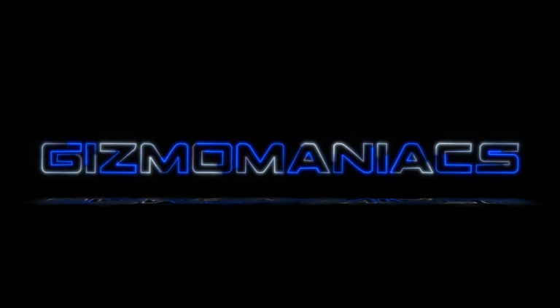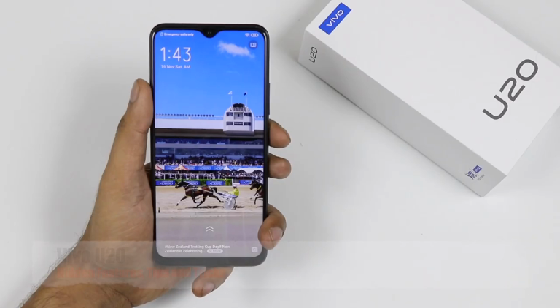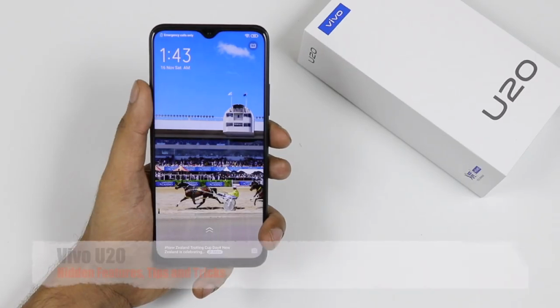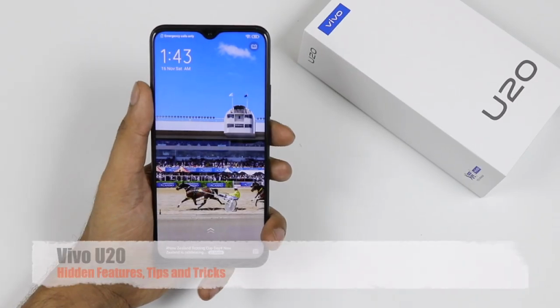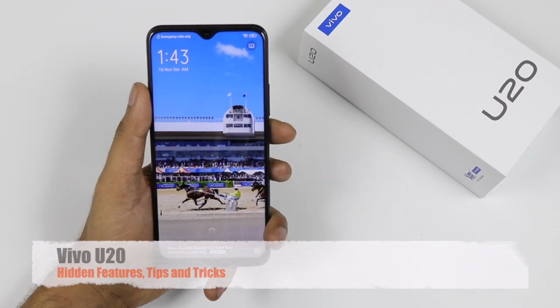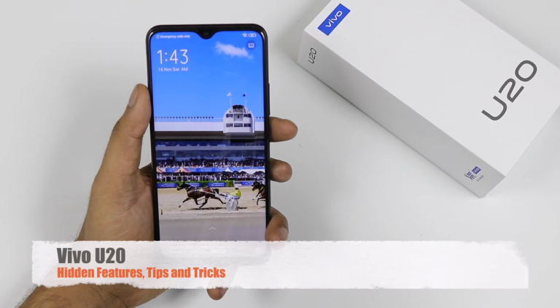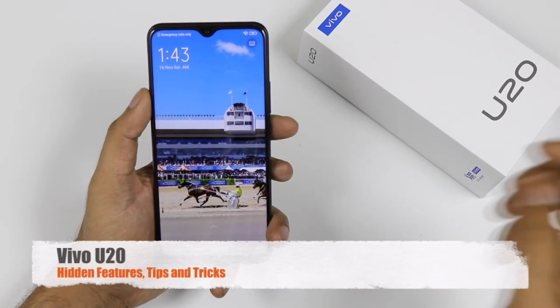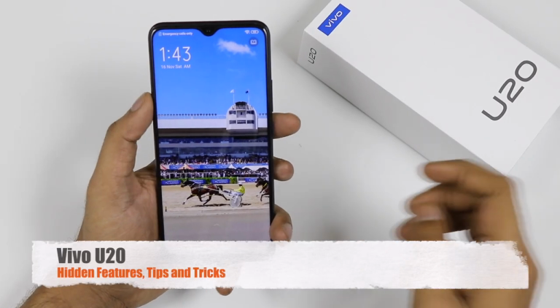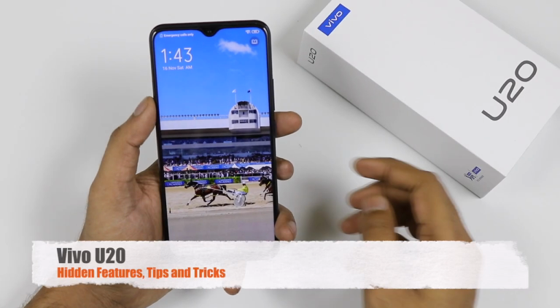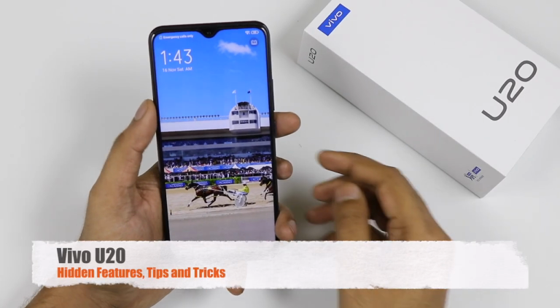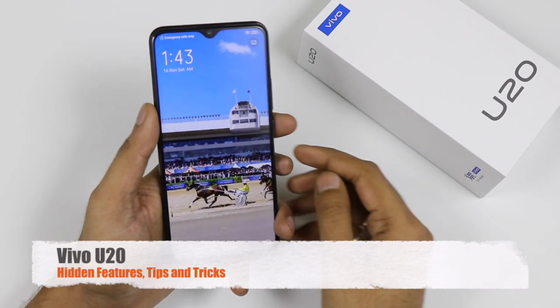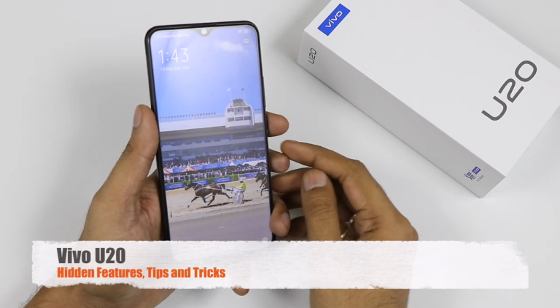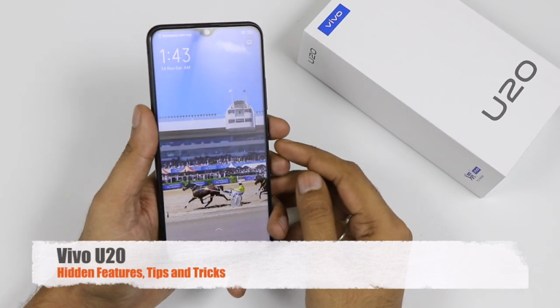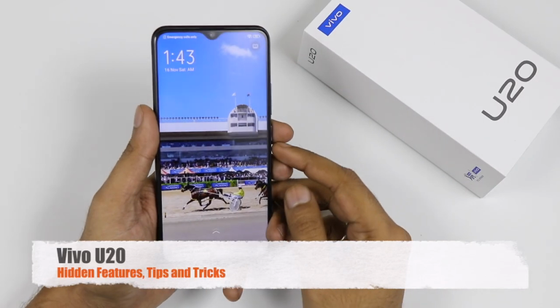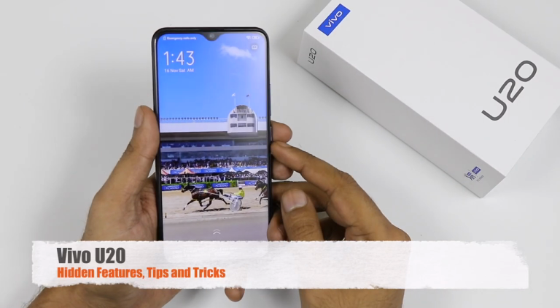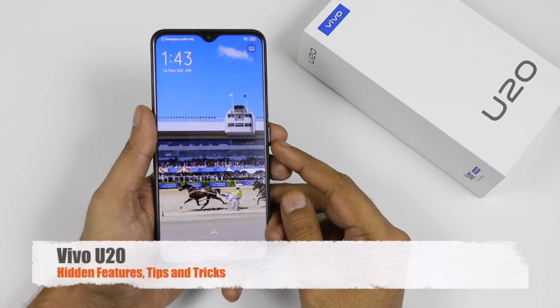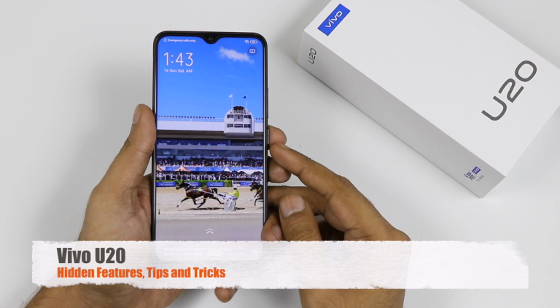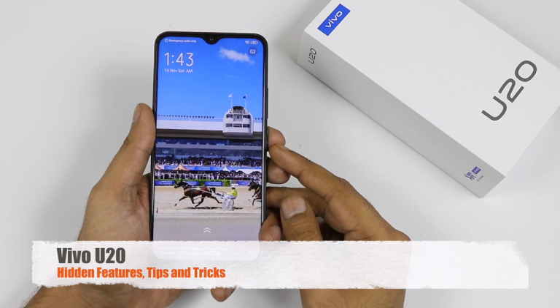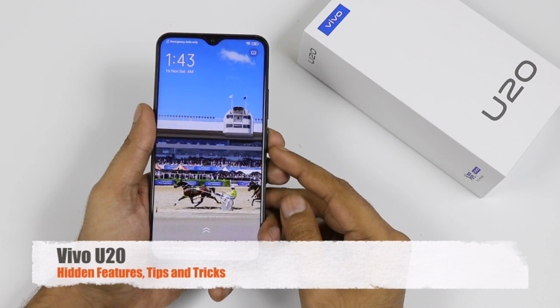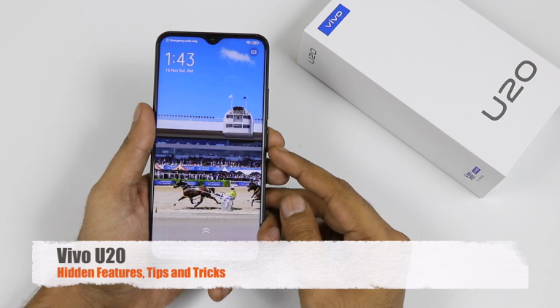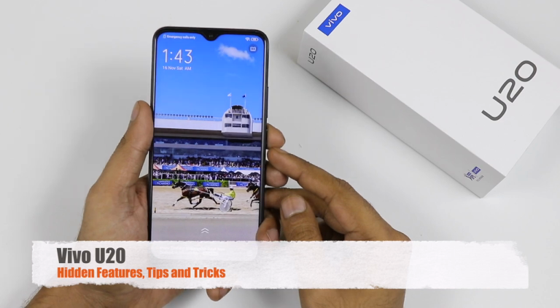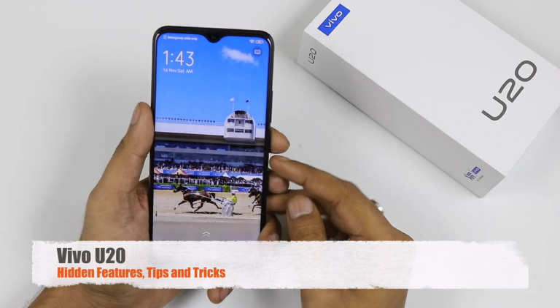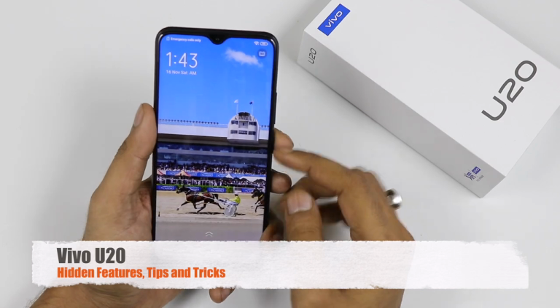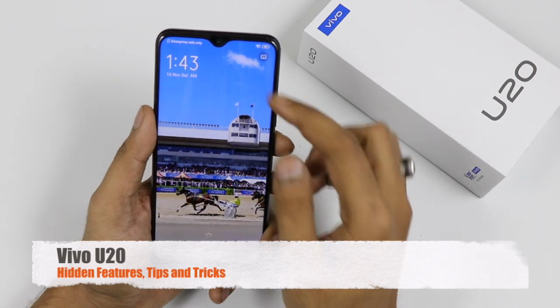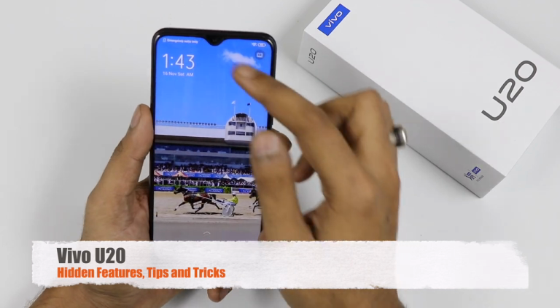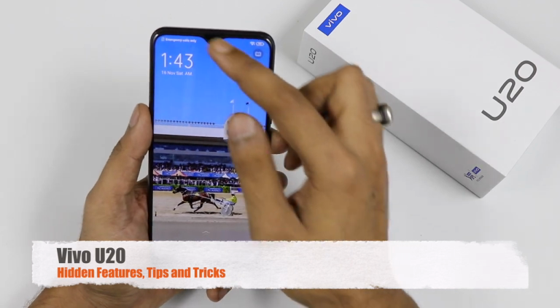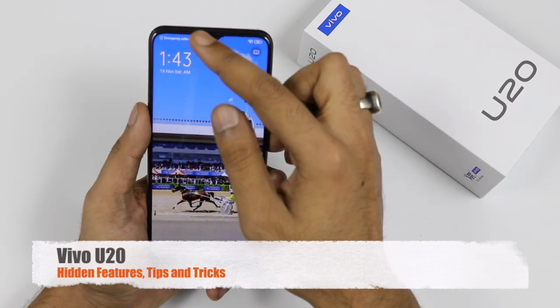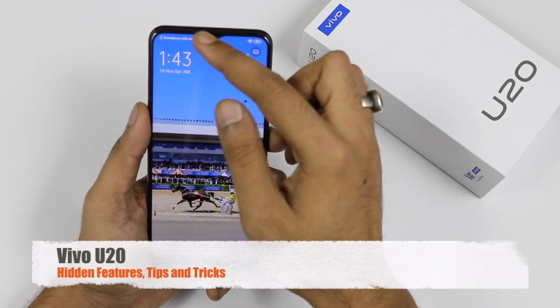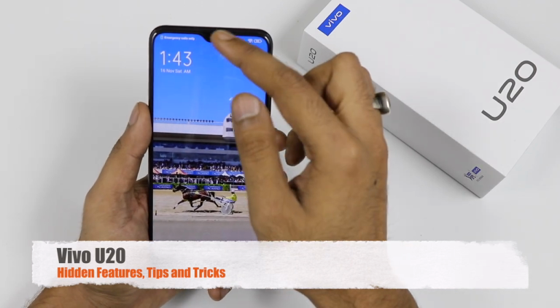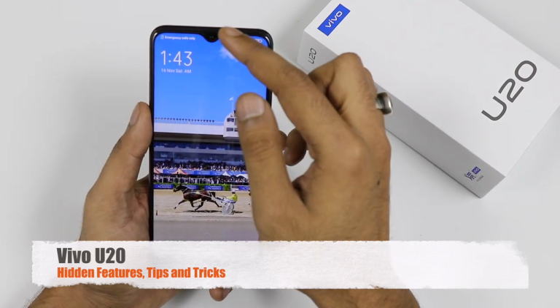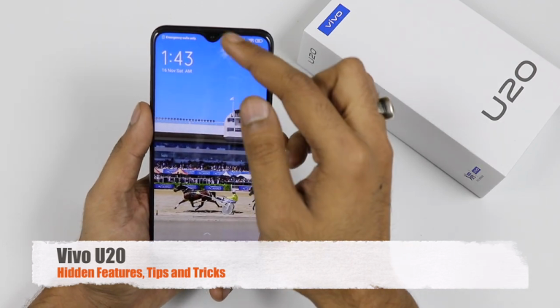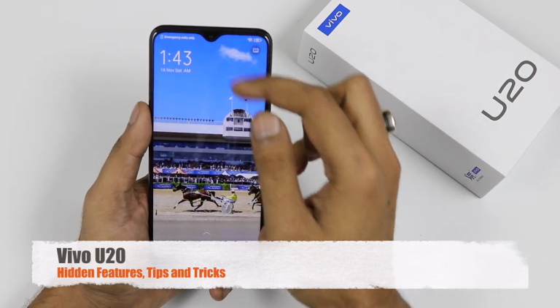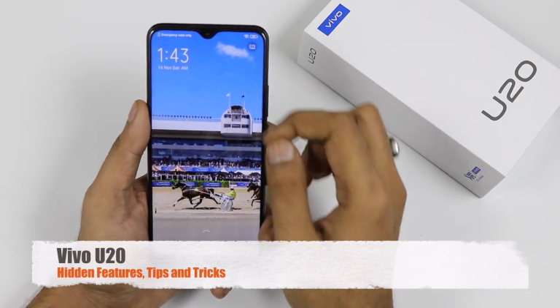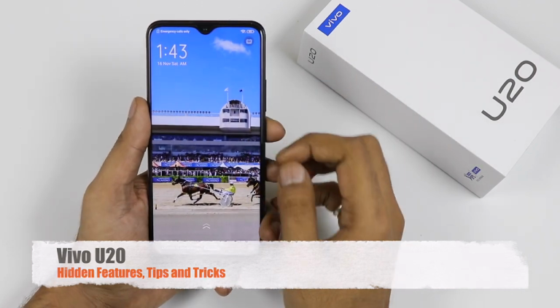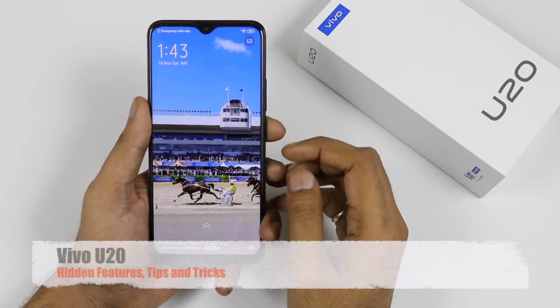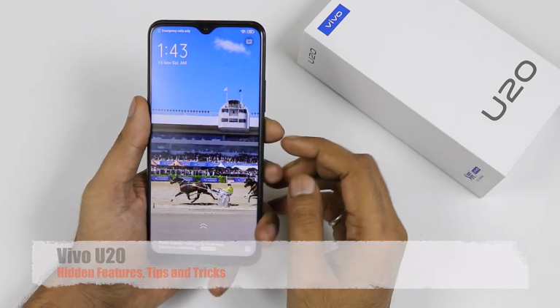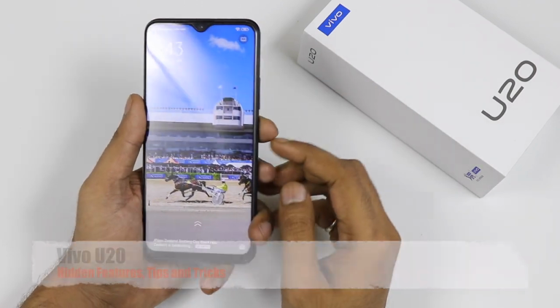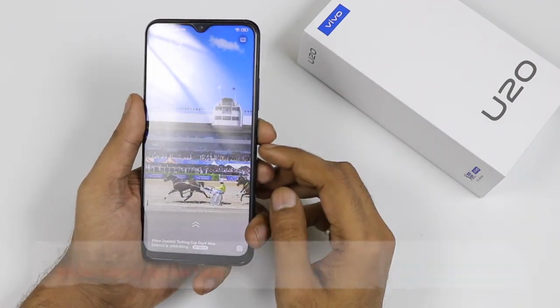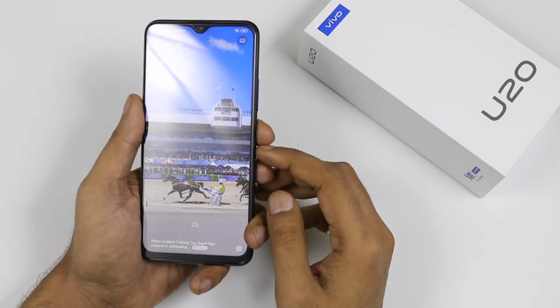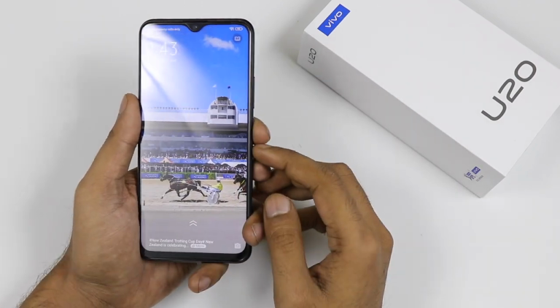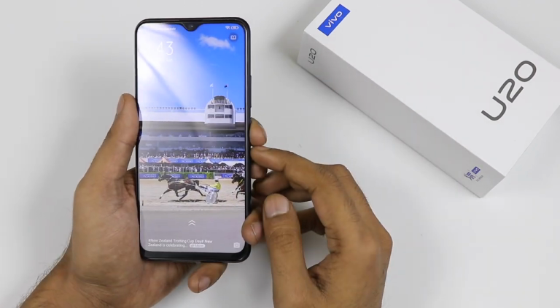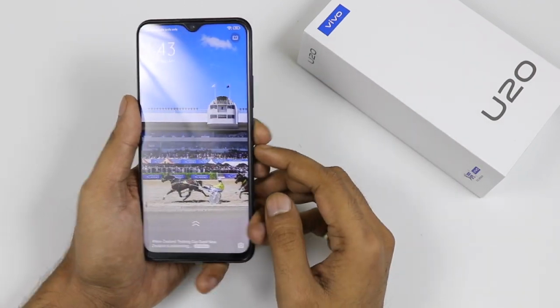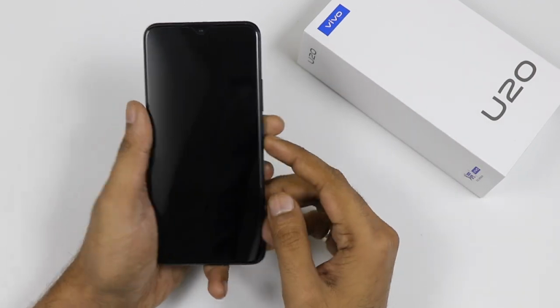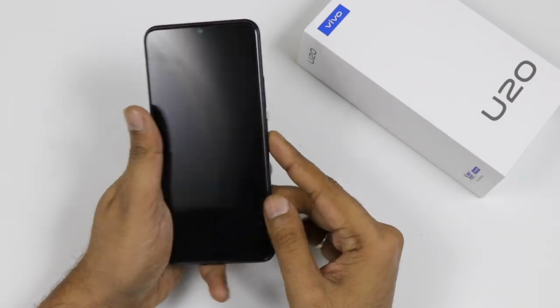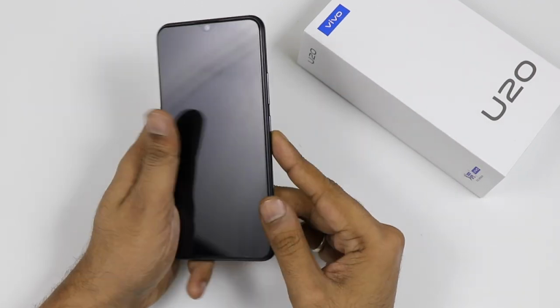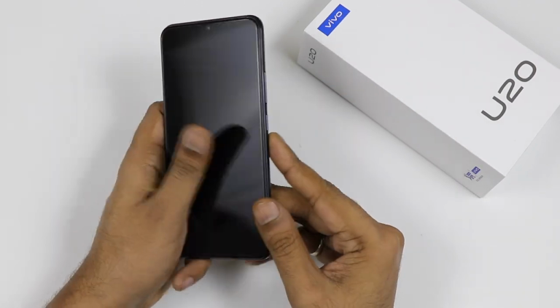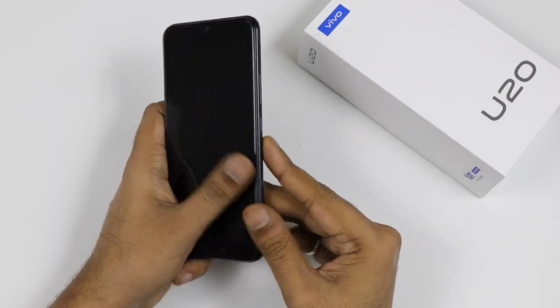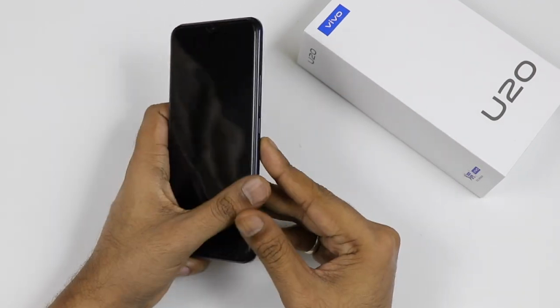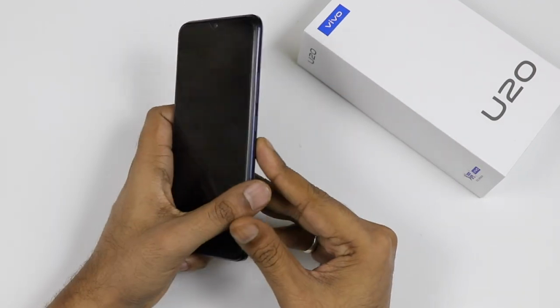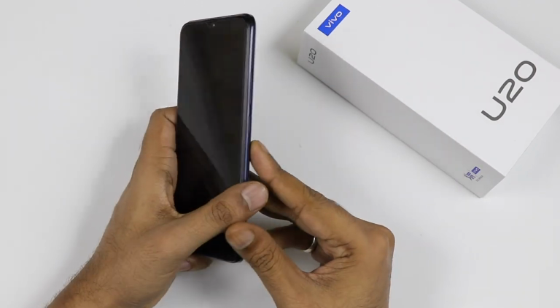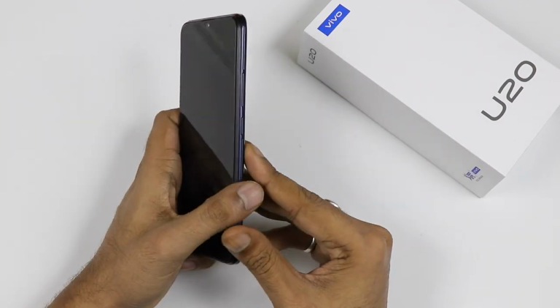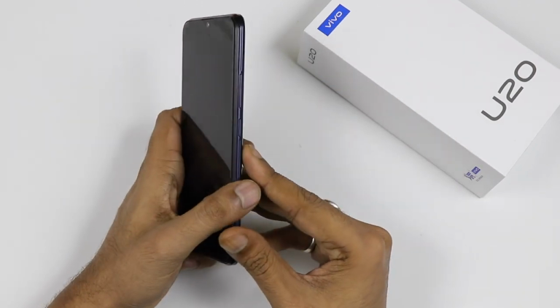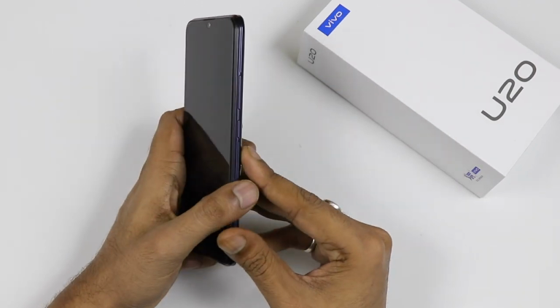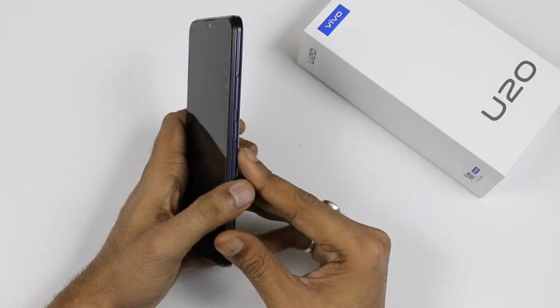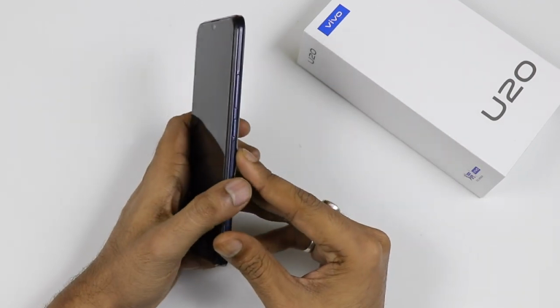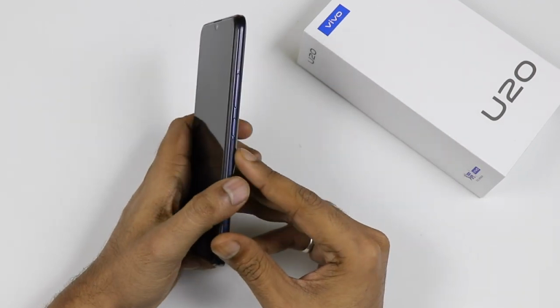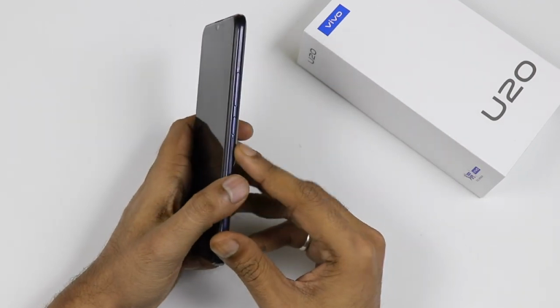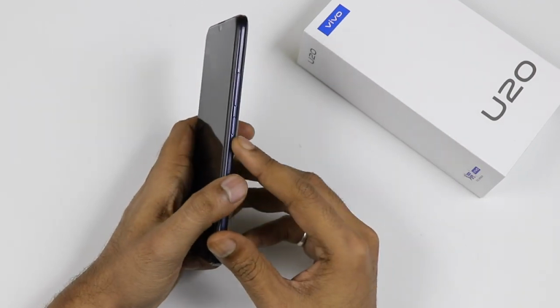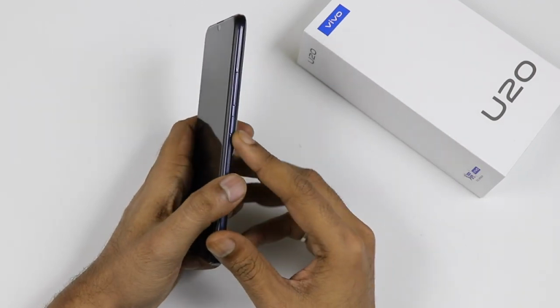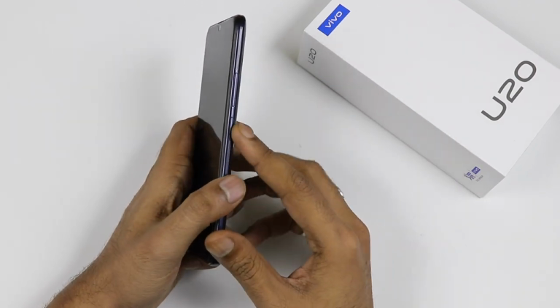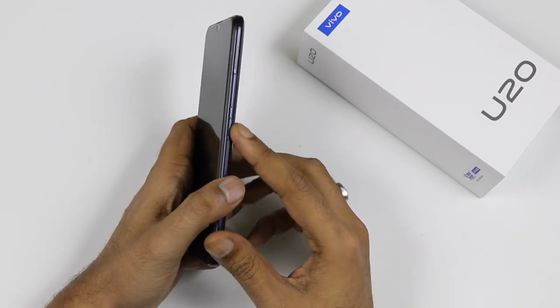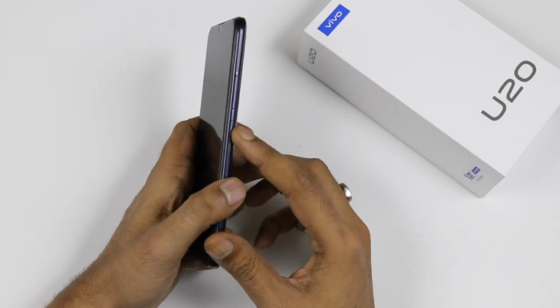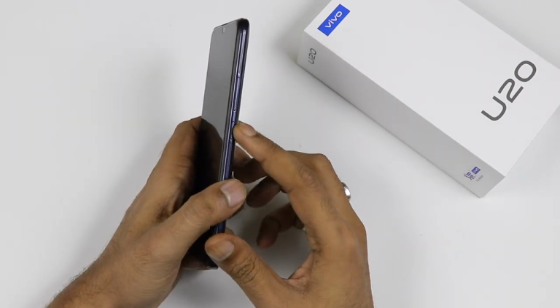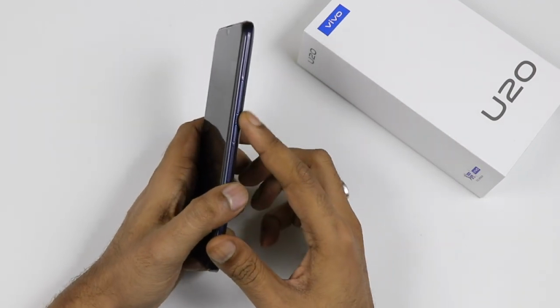Hi friends! Today we are with the Vivo U20 and in this video we will talk about the best features what U20 has to offer.